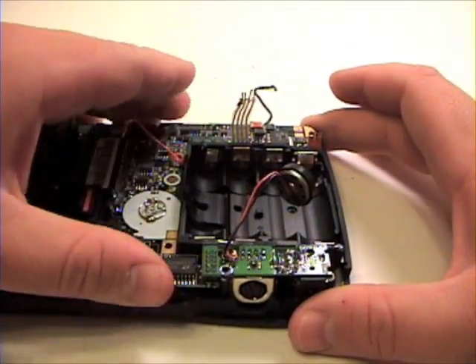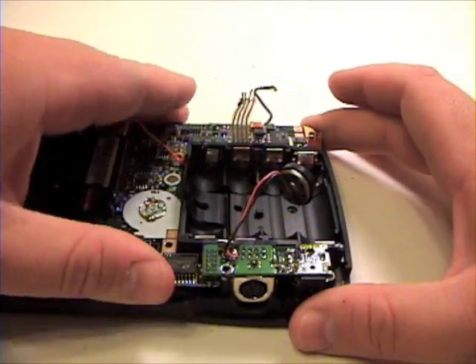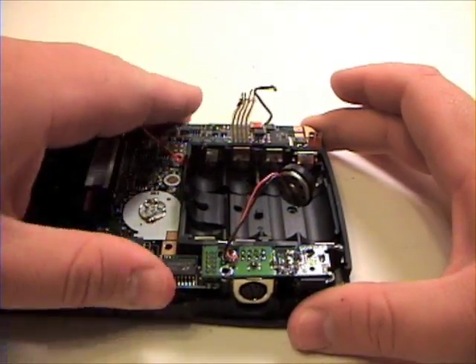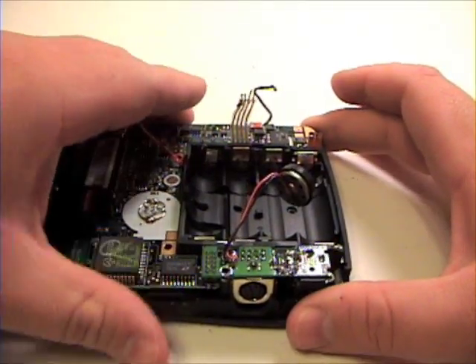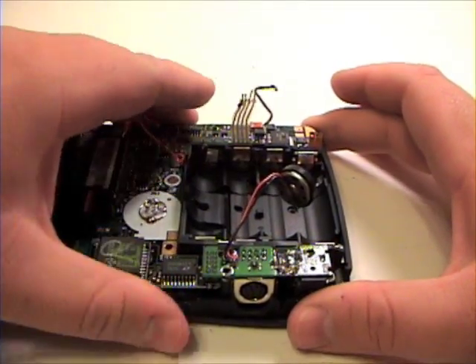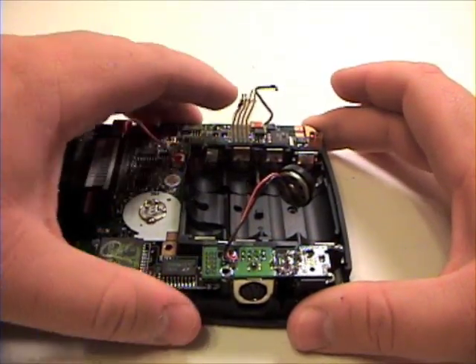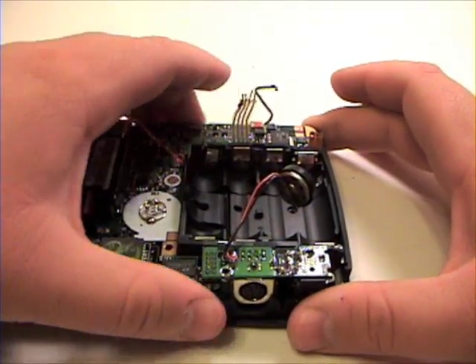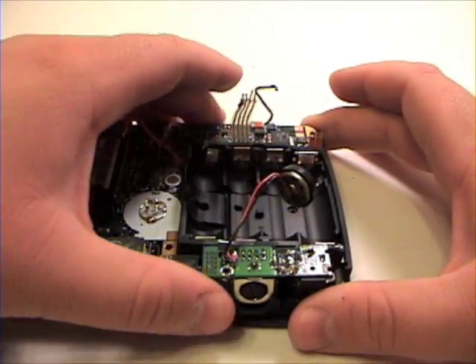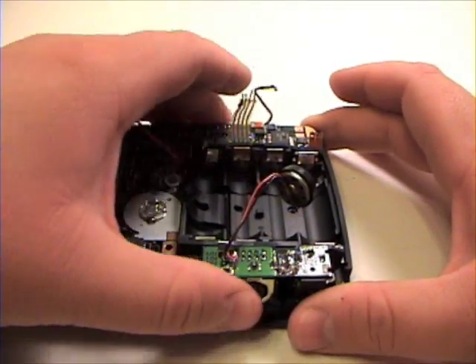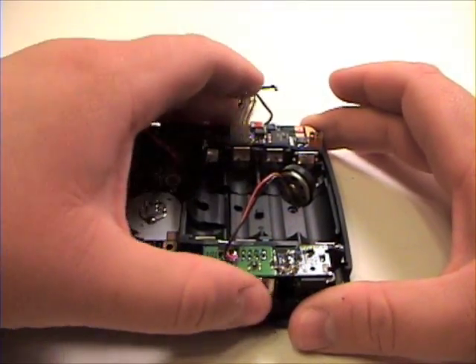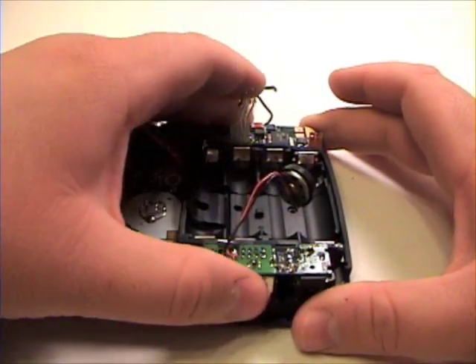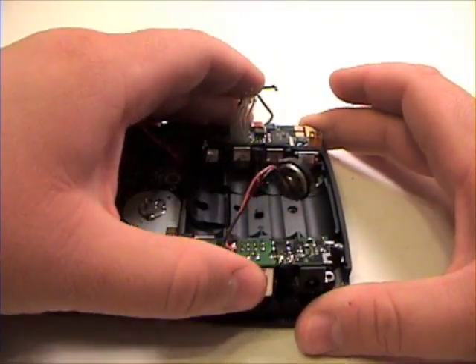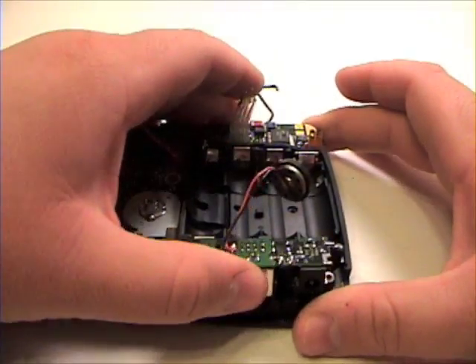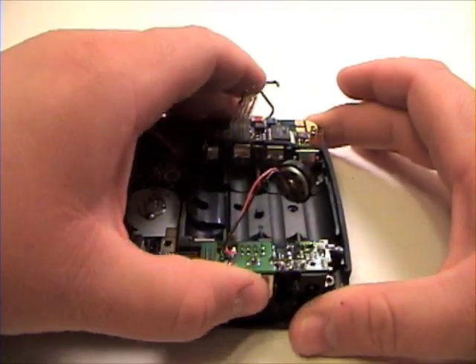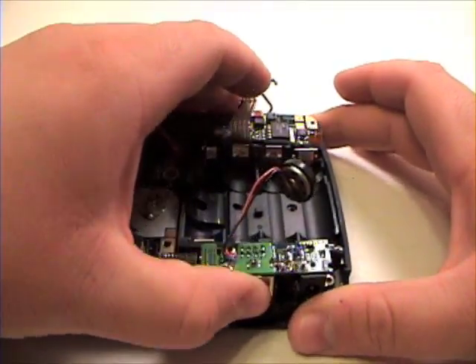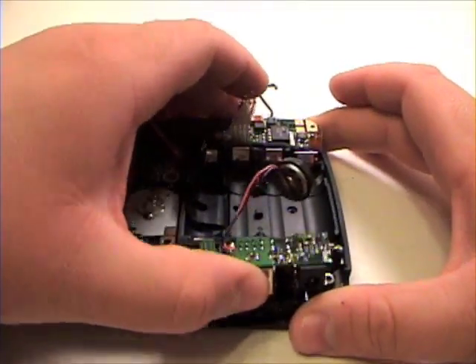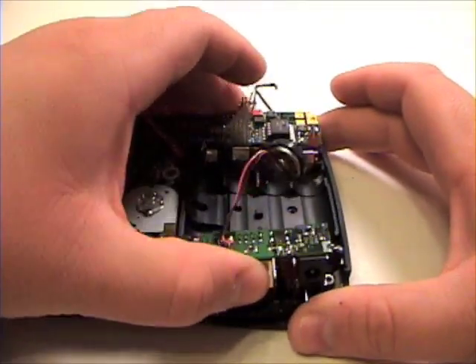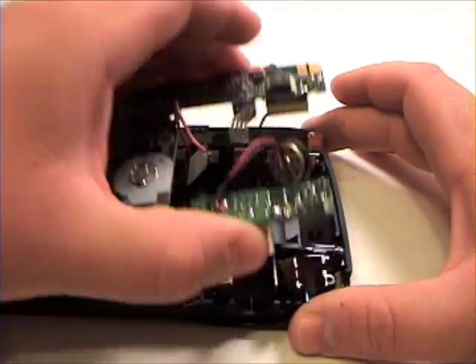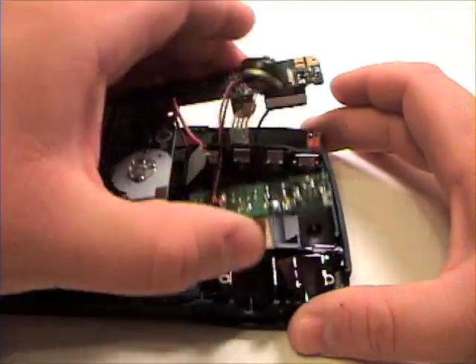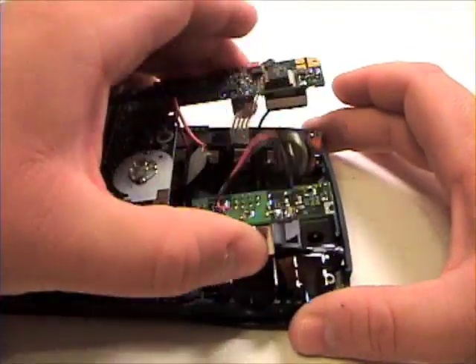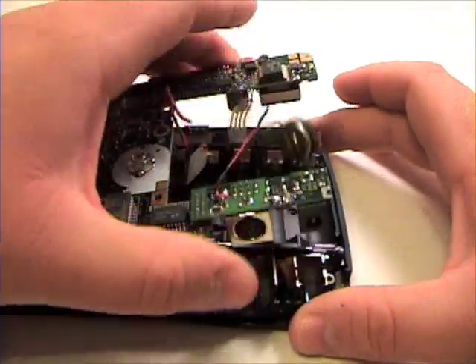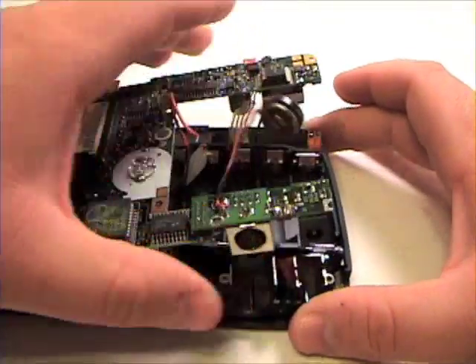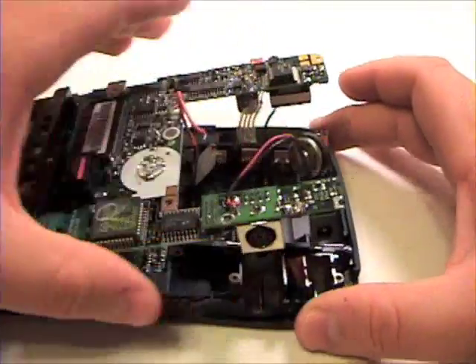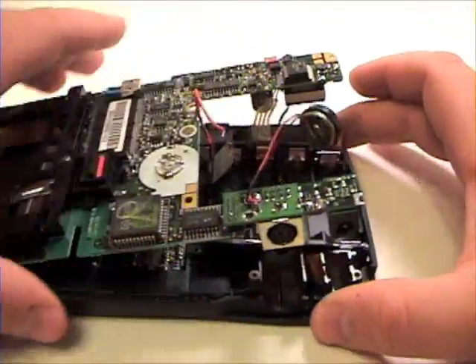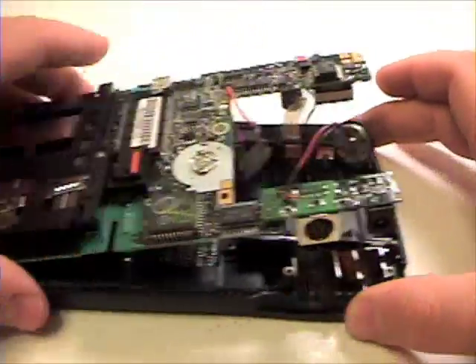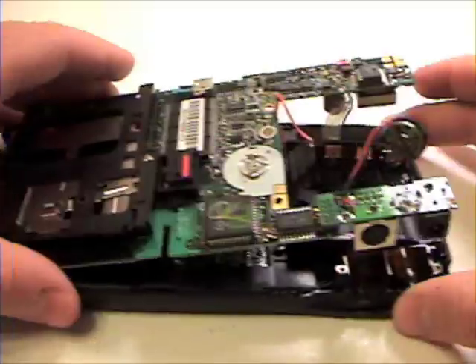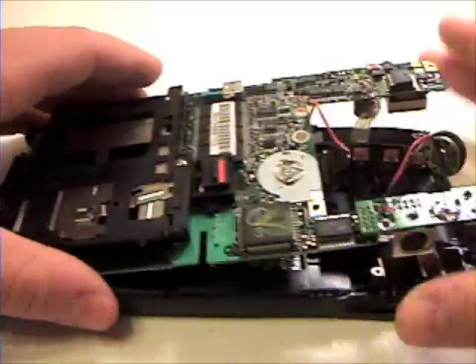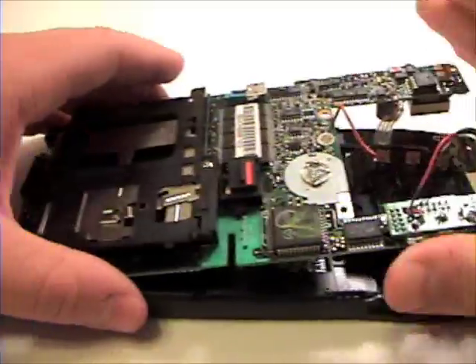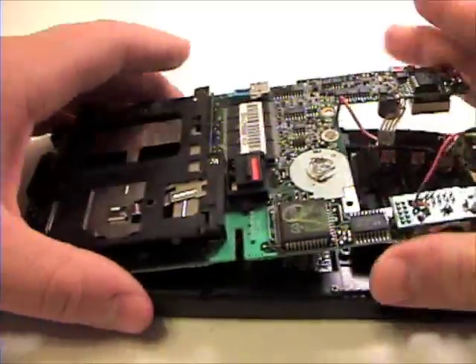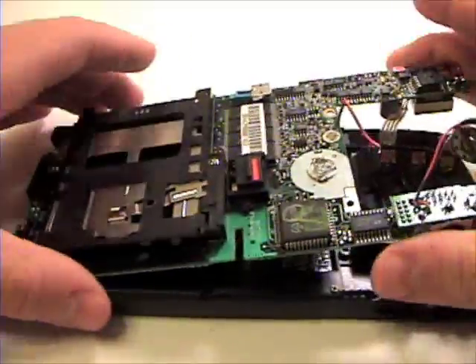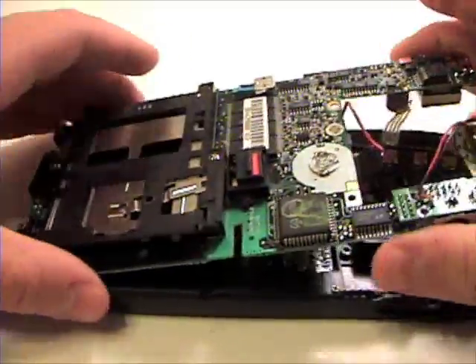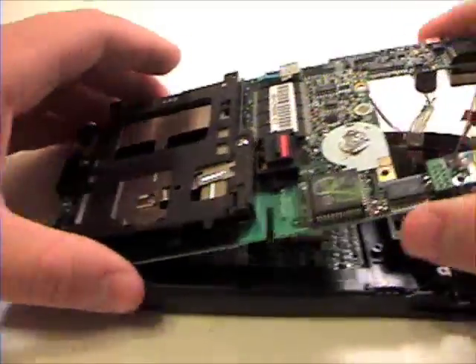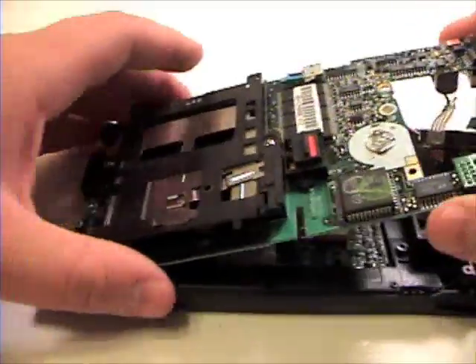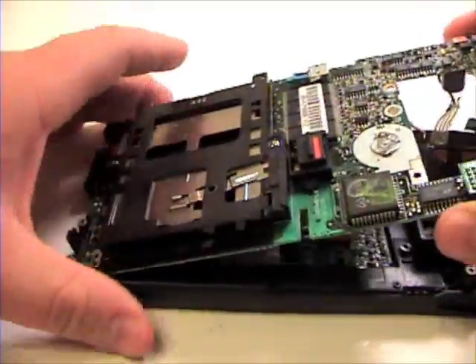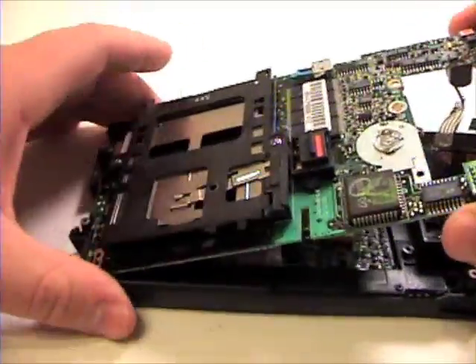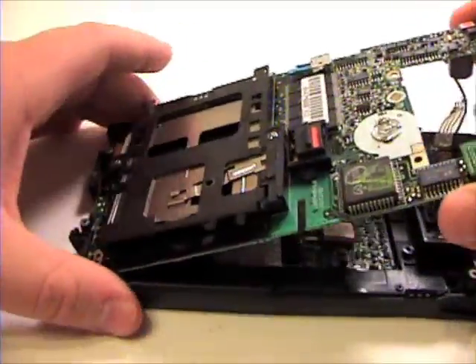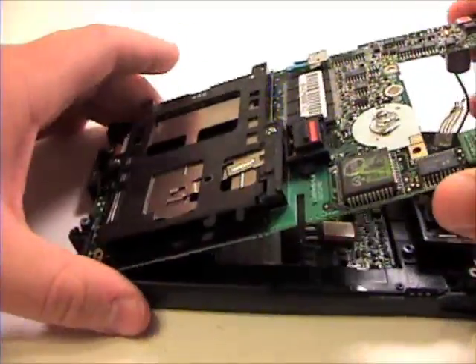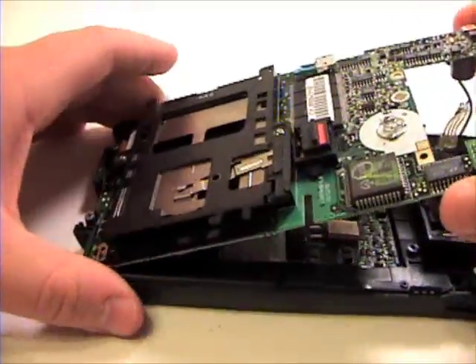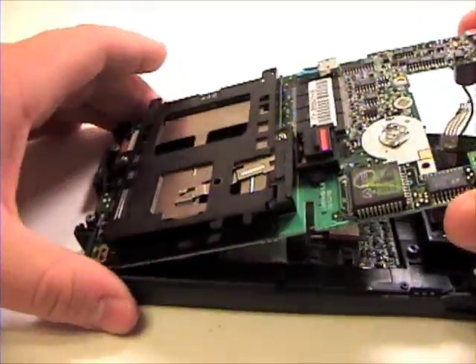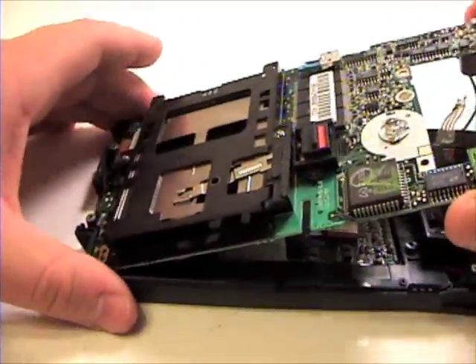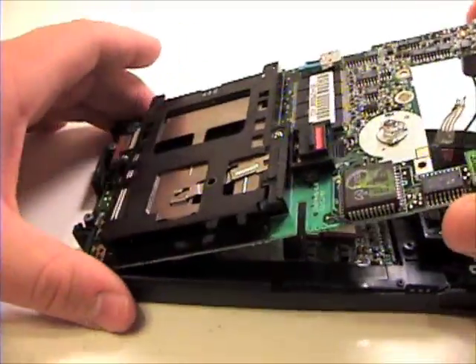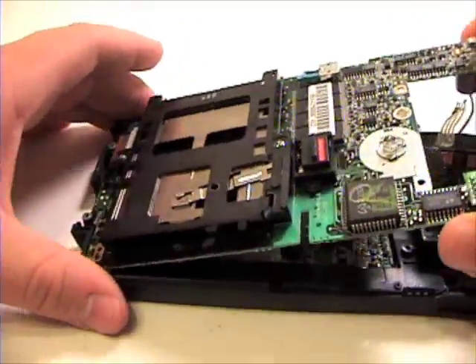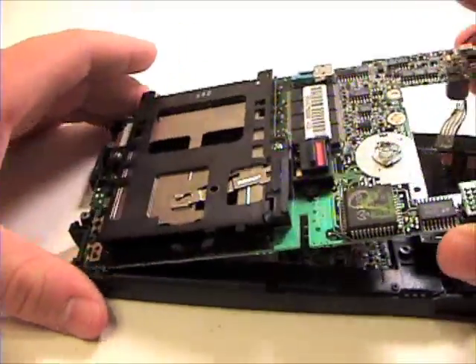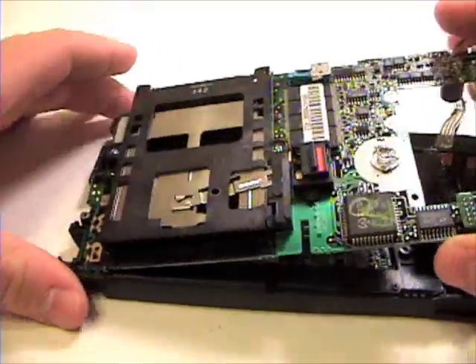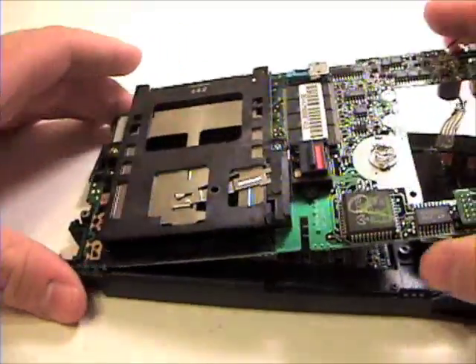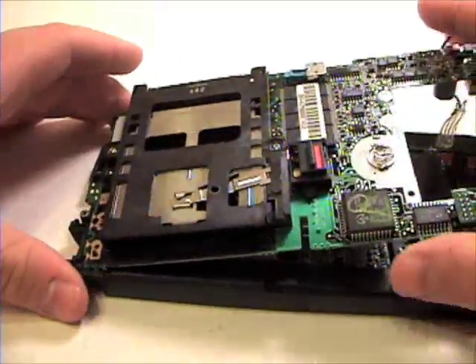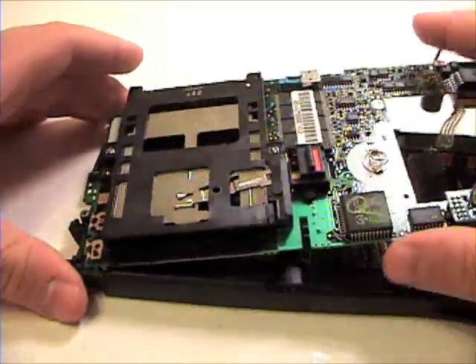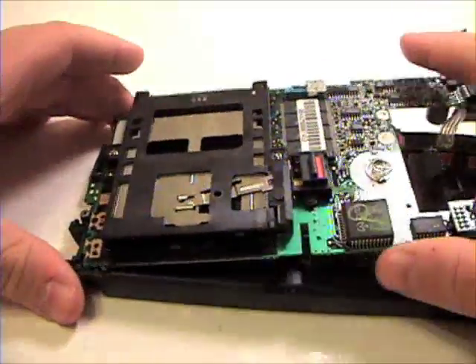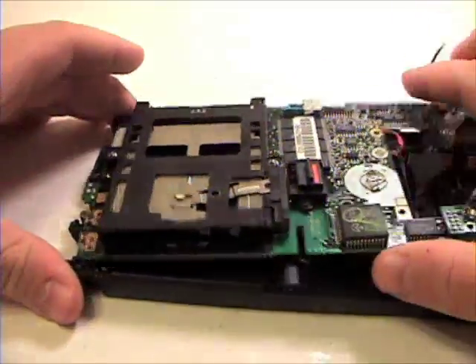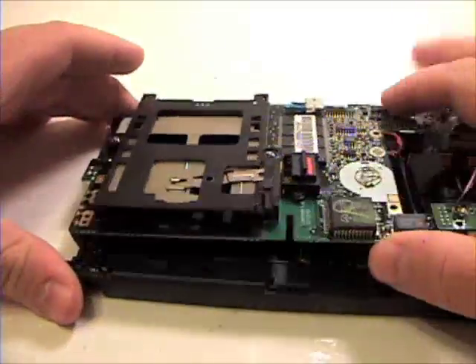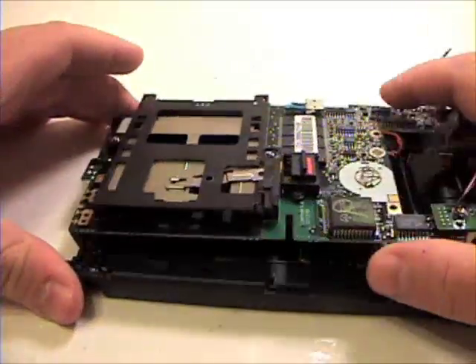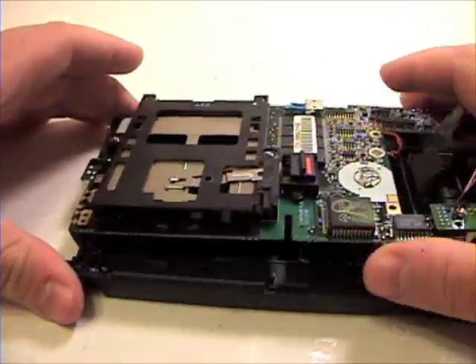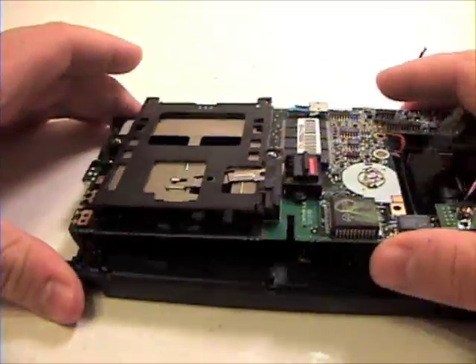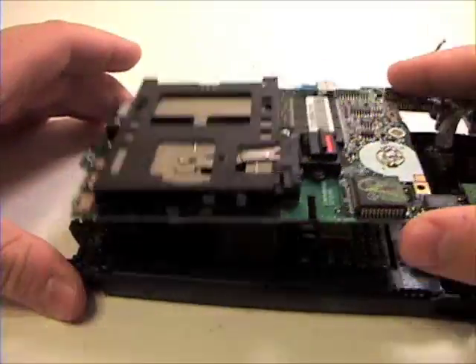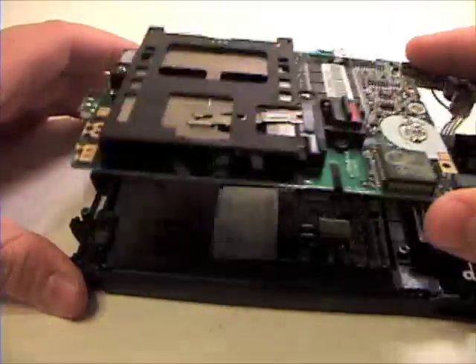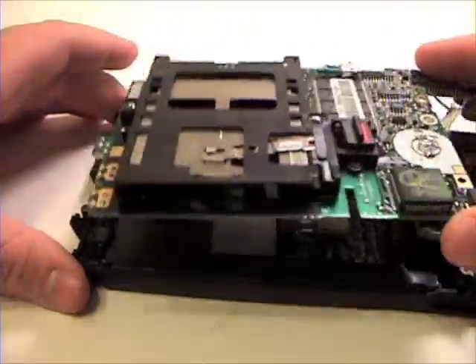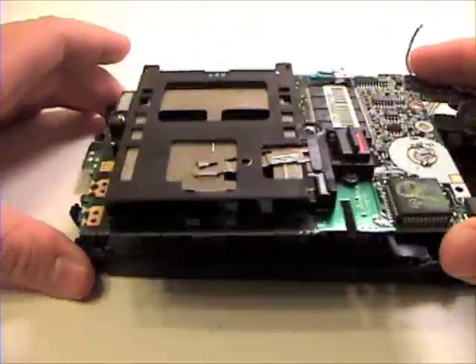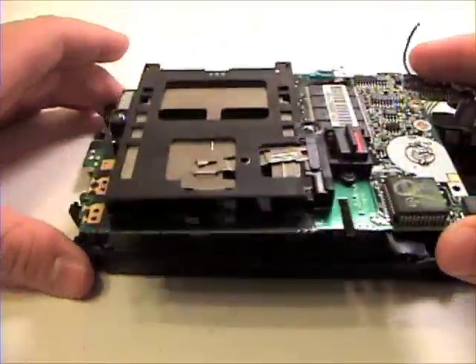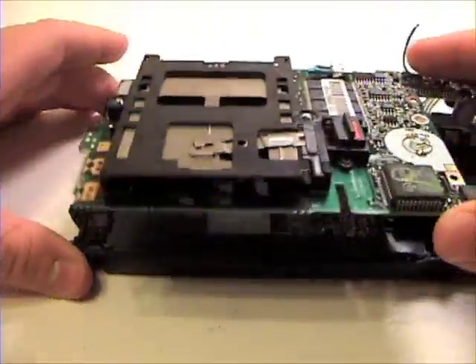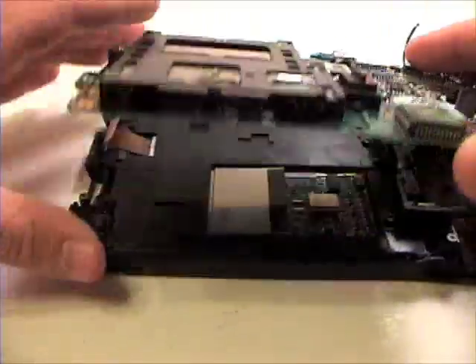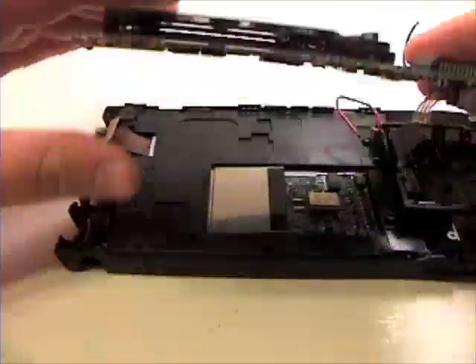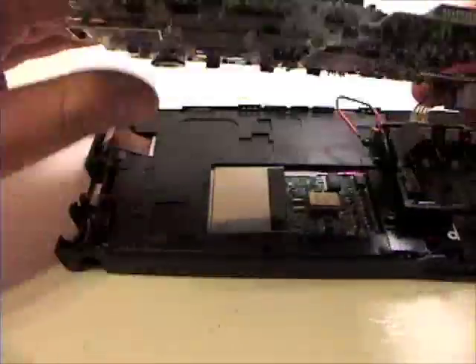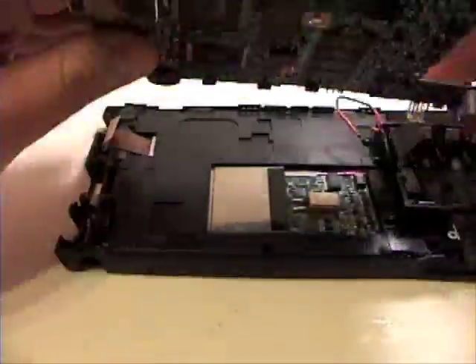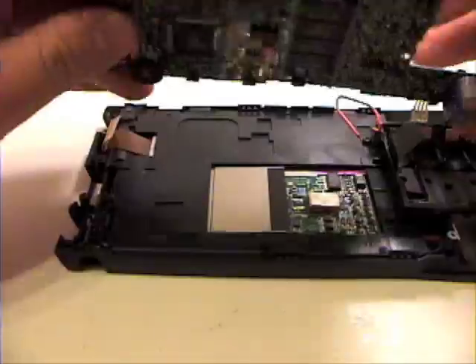Once that is complete, start lifting the logic board from the back of the unit, lifting it out of the top case.